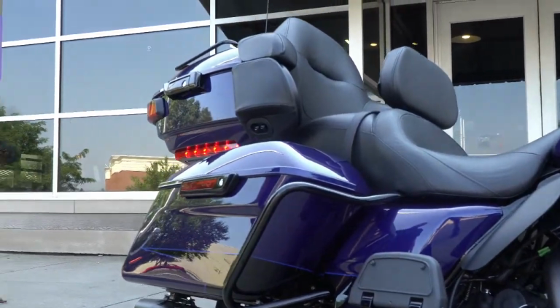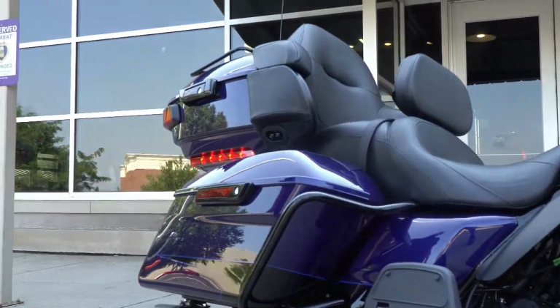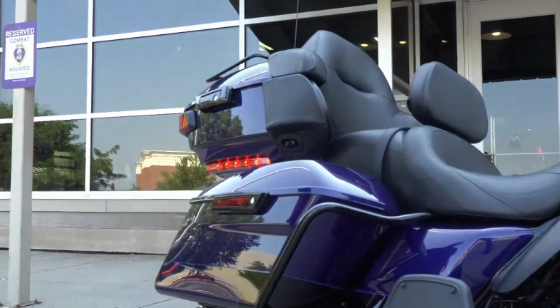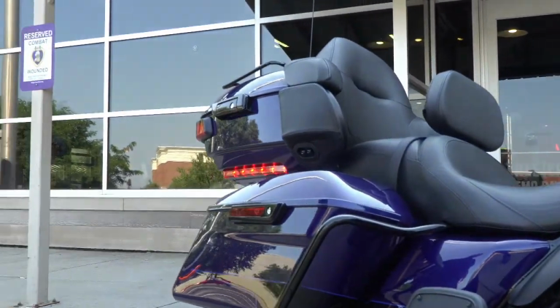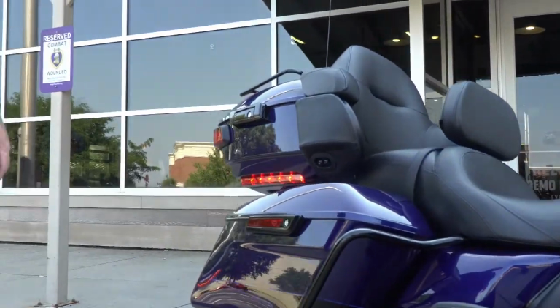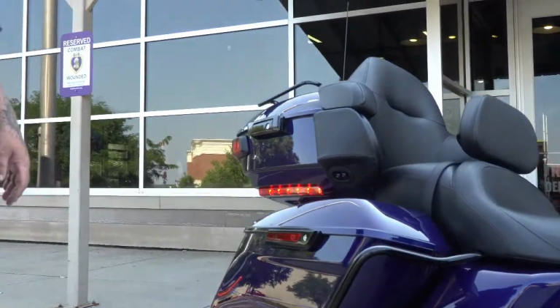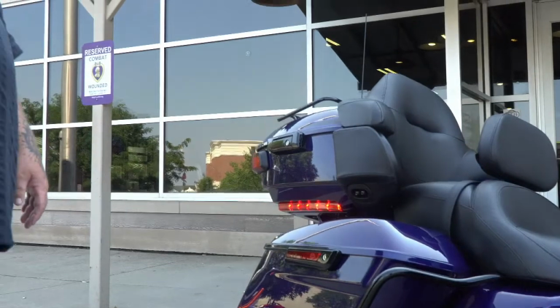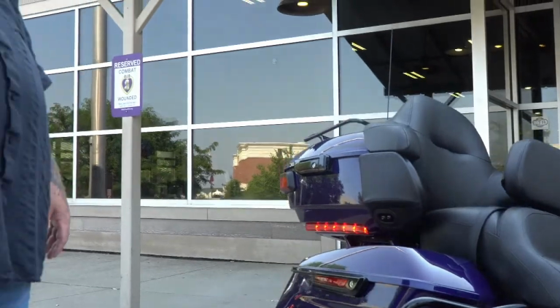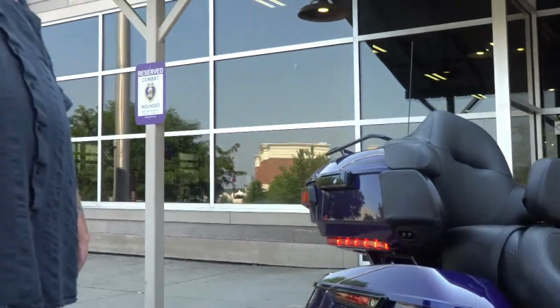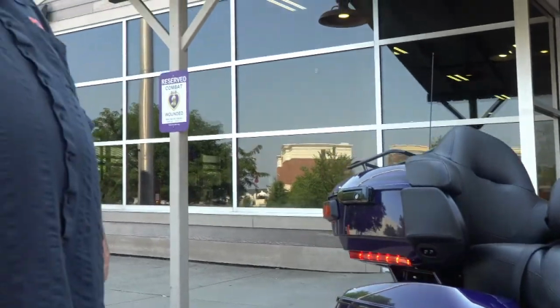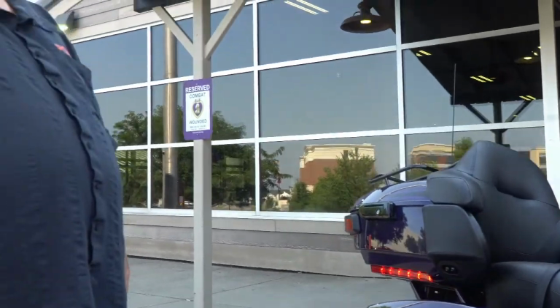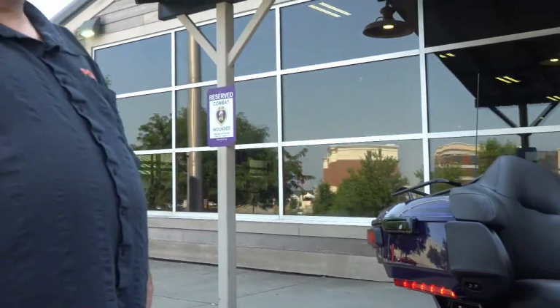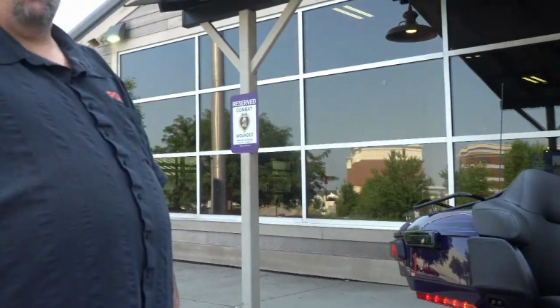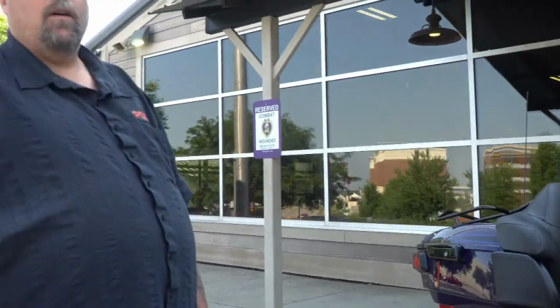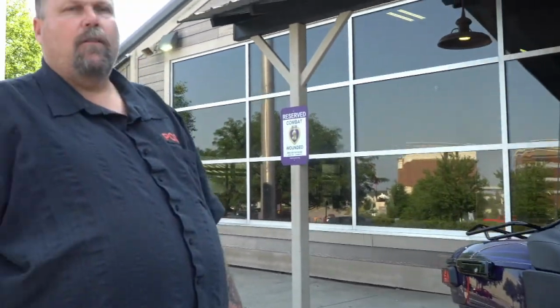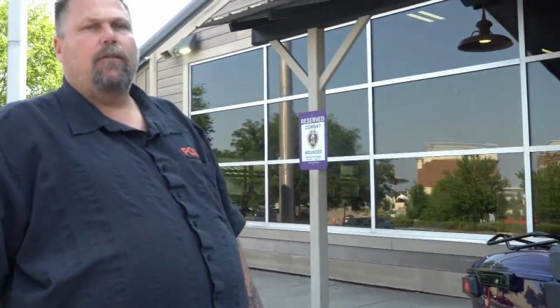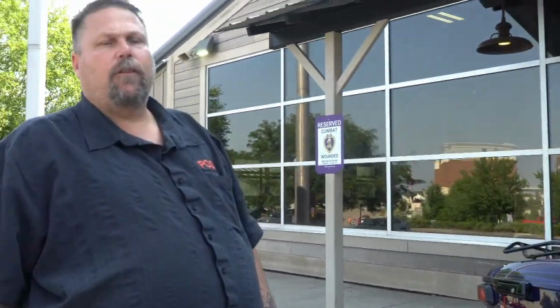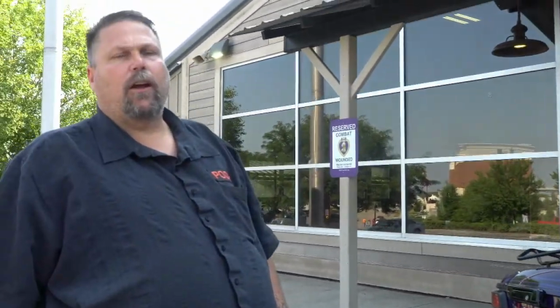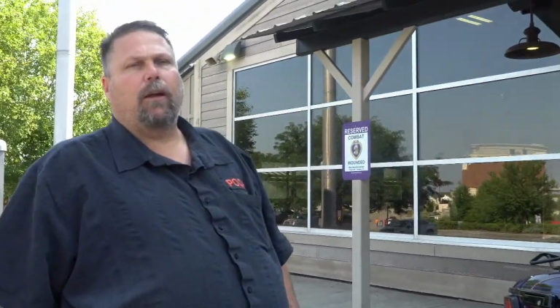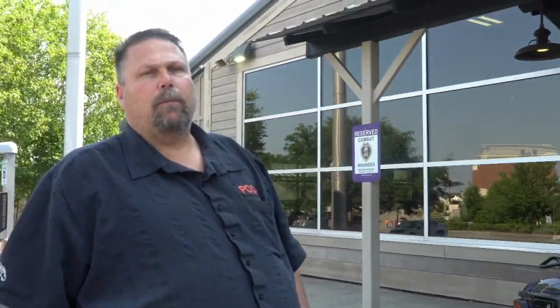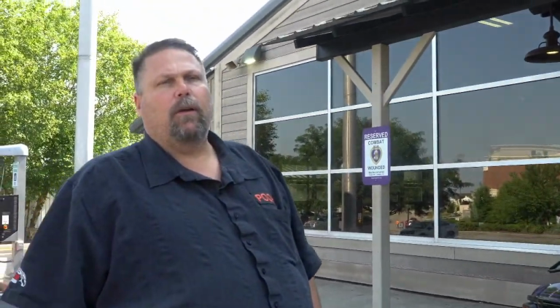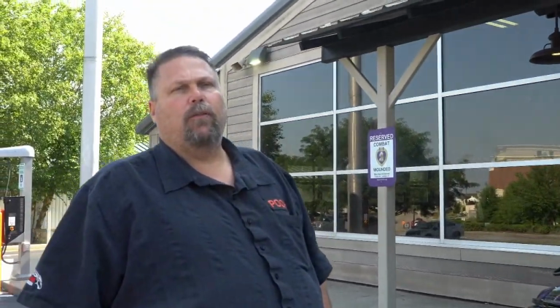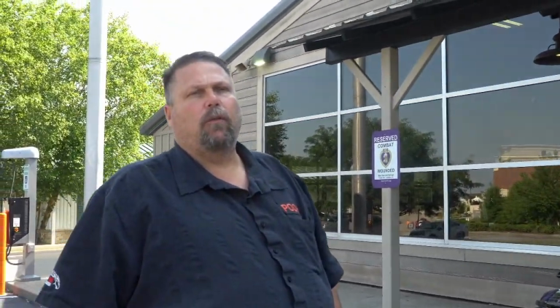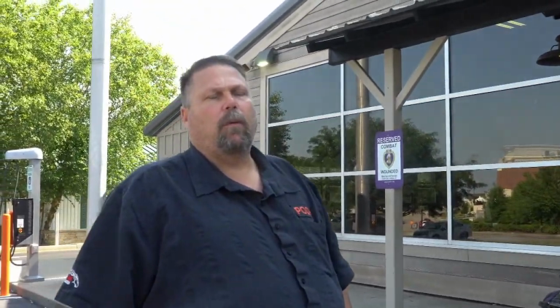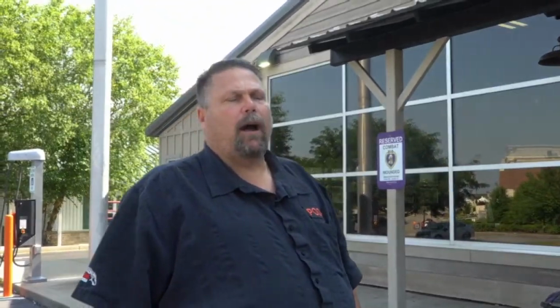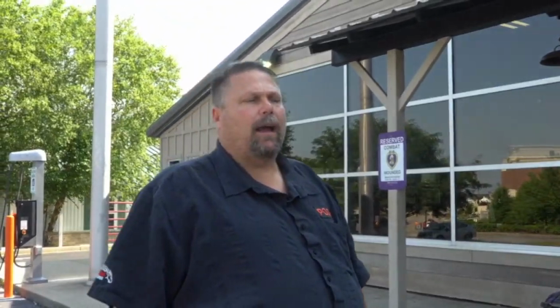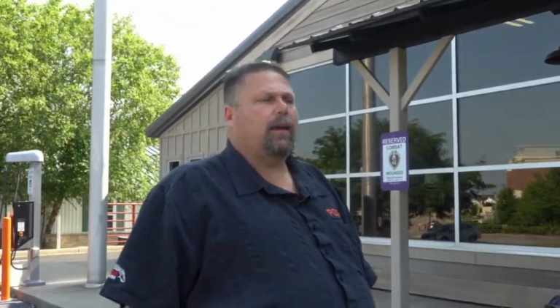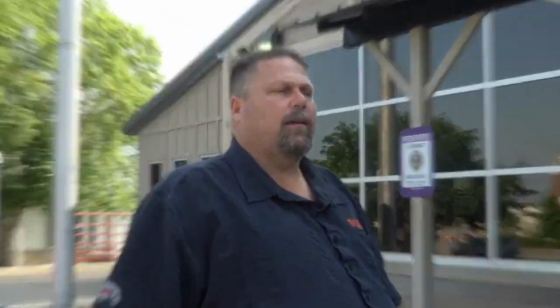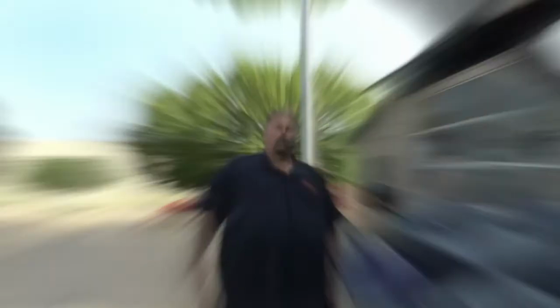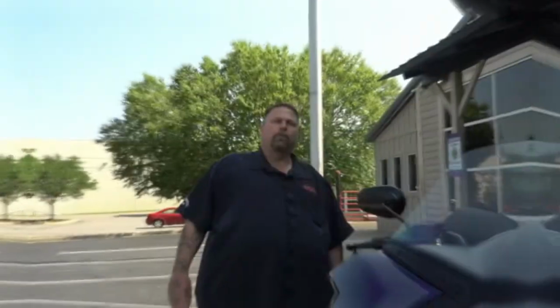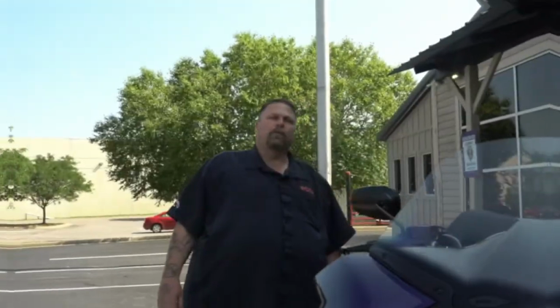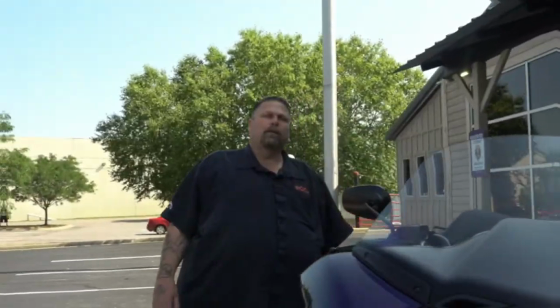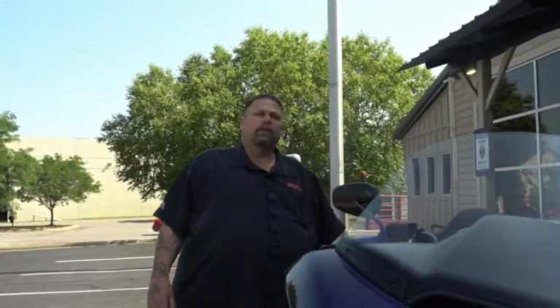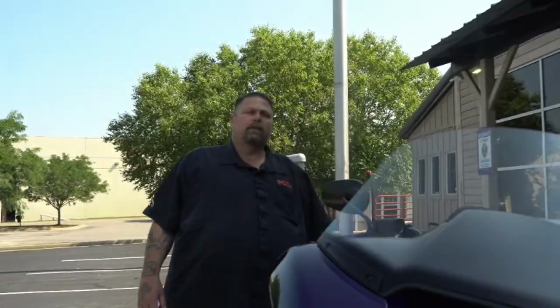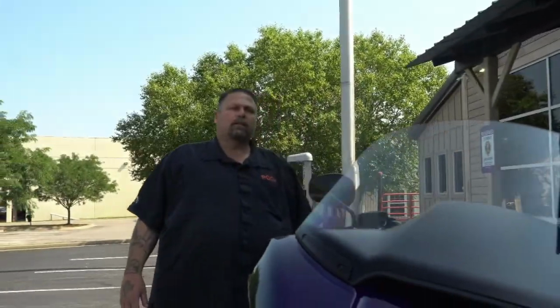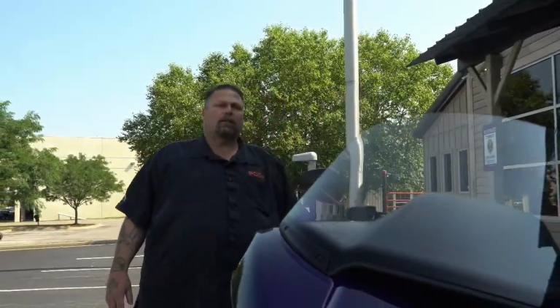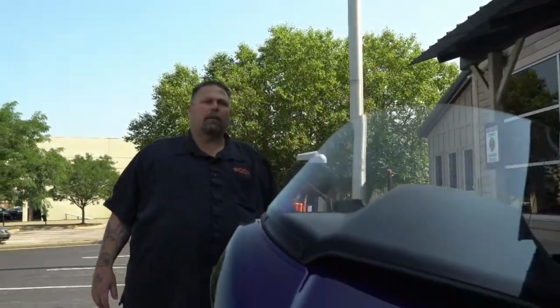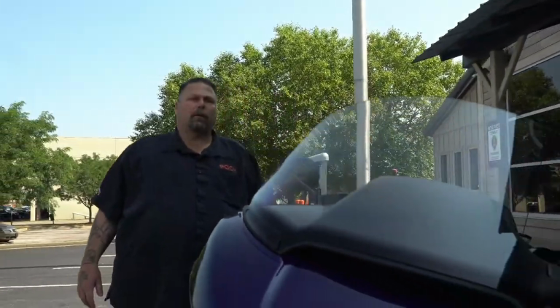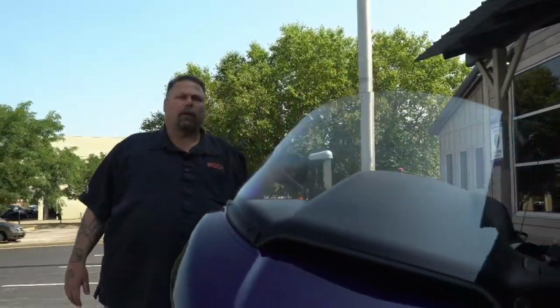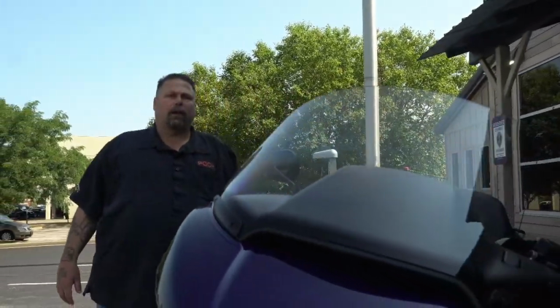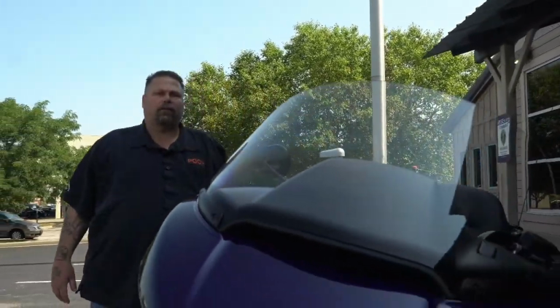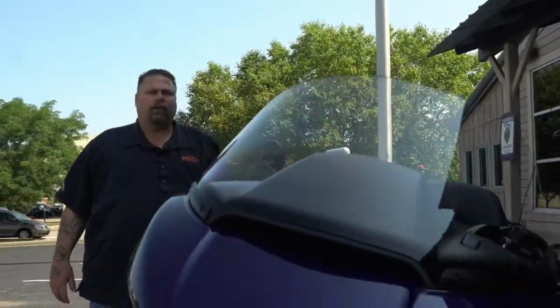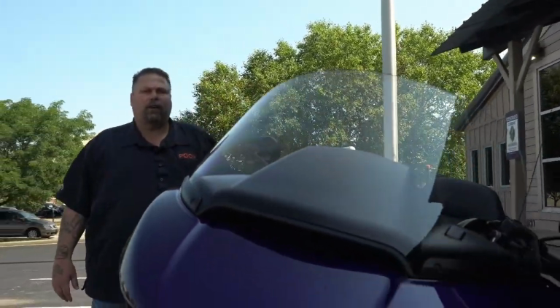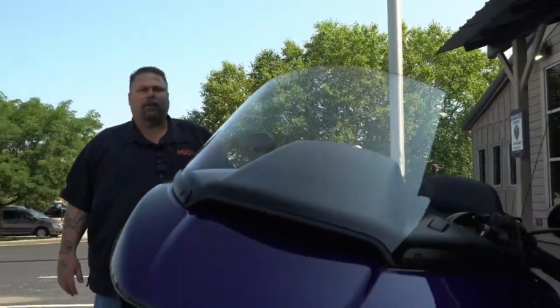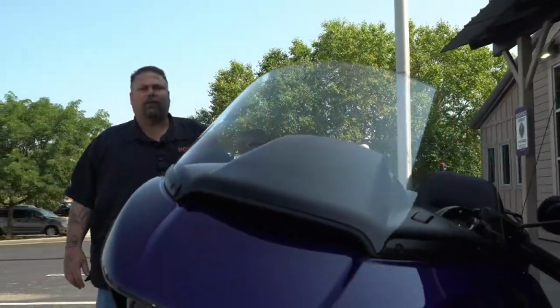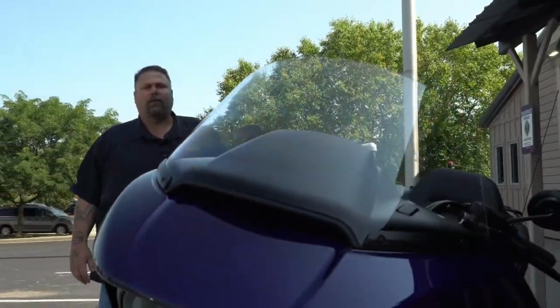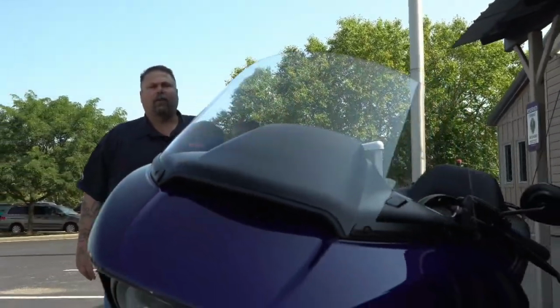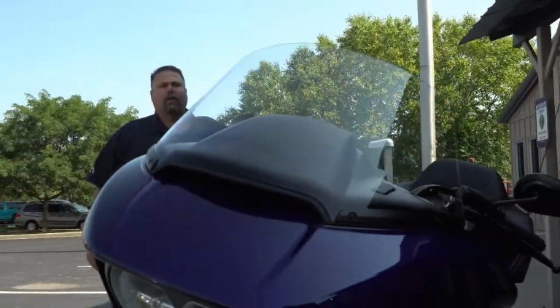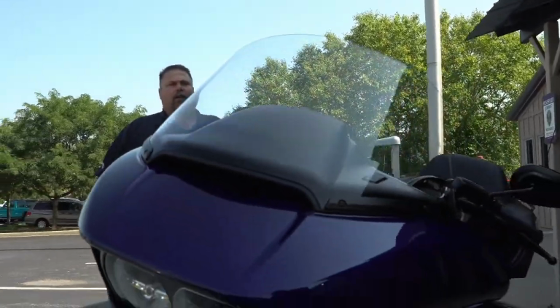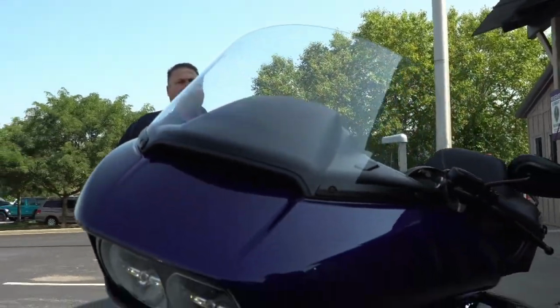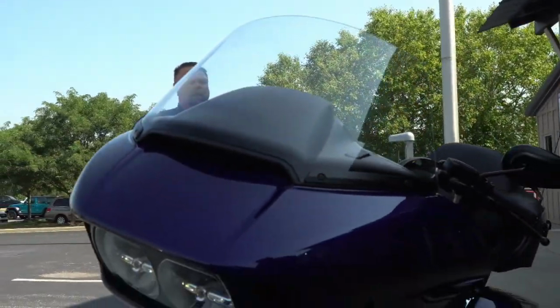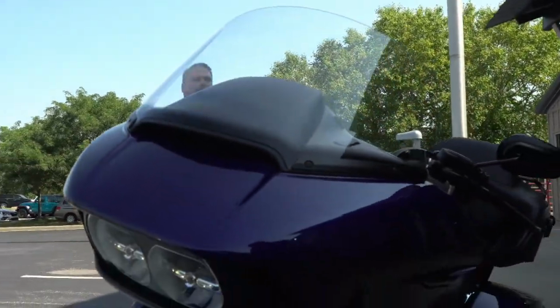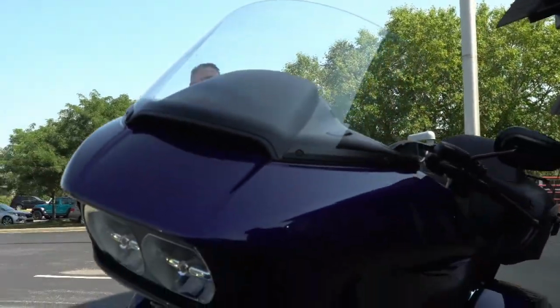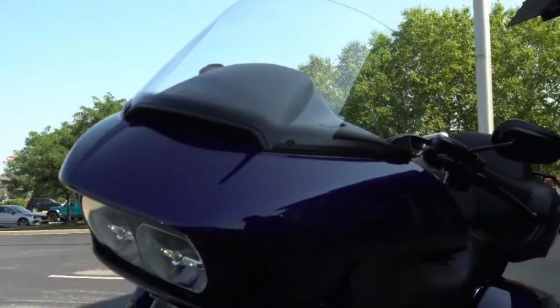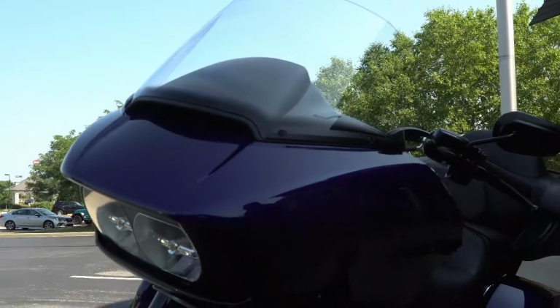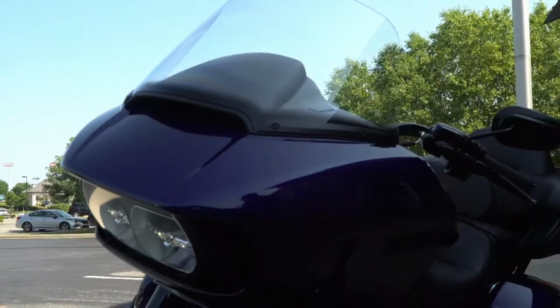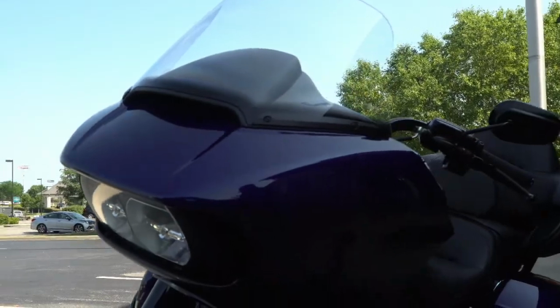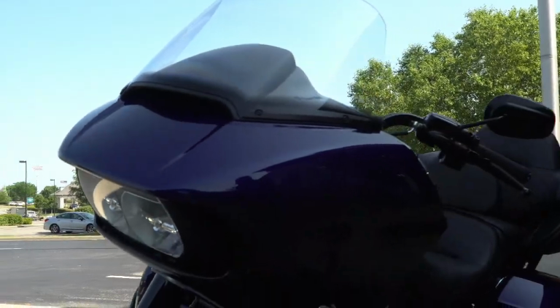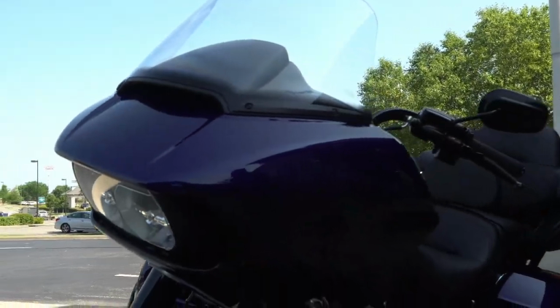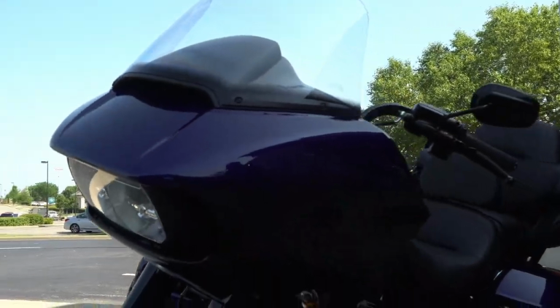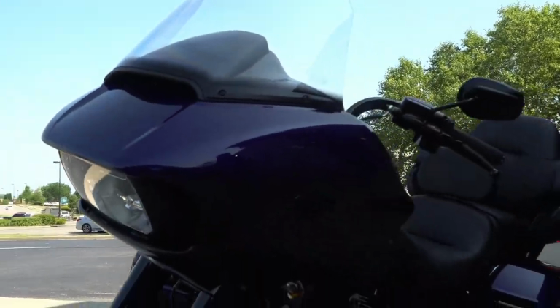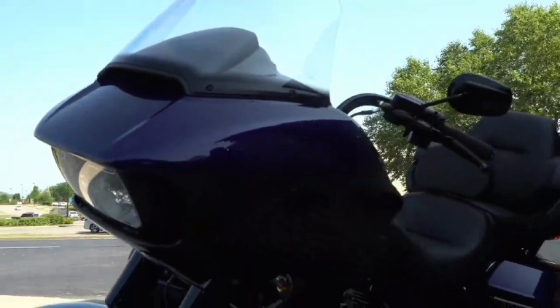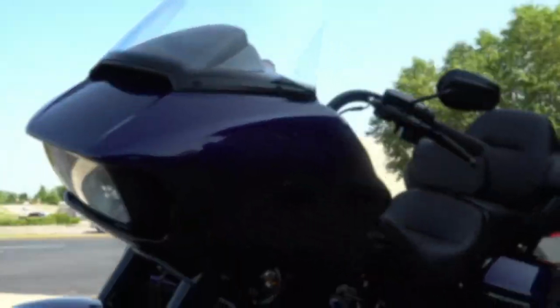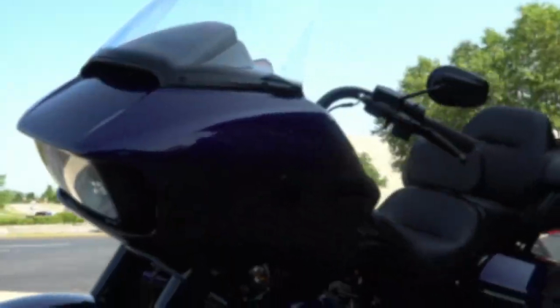It's all blacked out — very beautiful bike. So come on out and see us. Come out and buy this, take it for a ride.